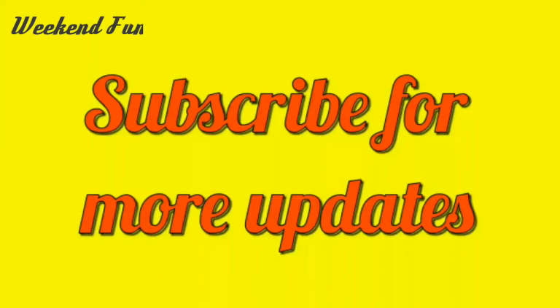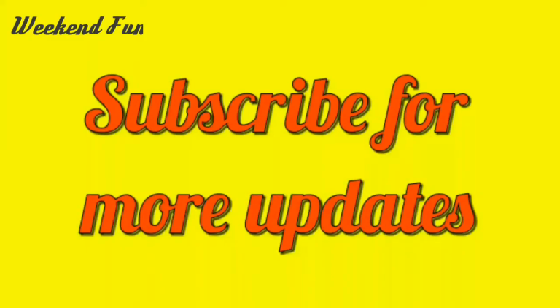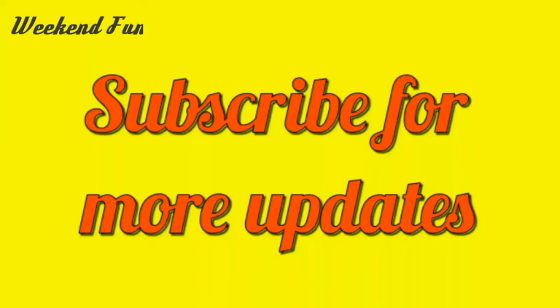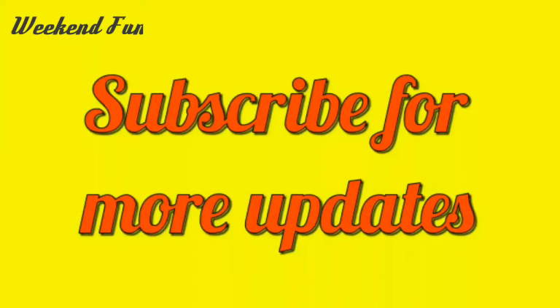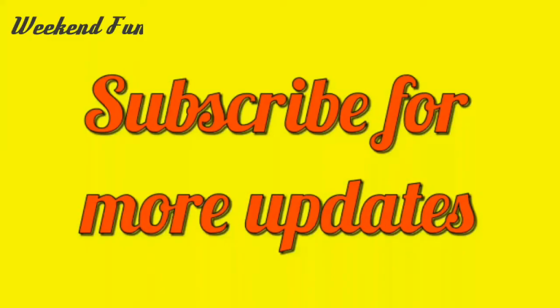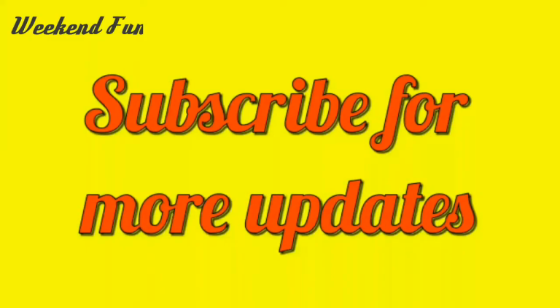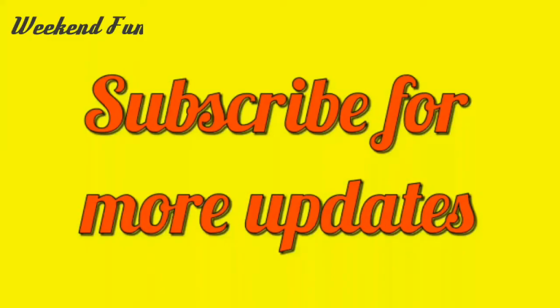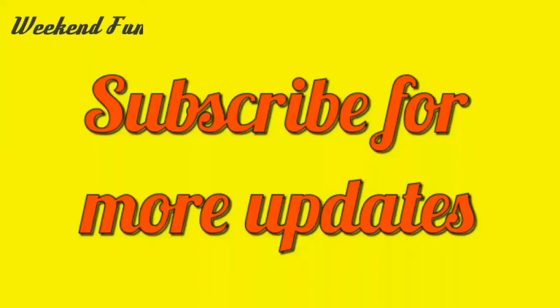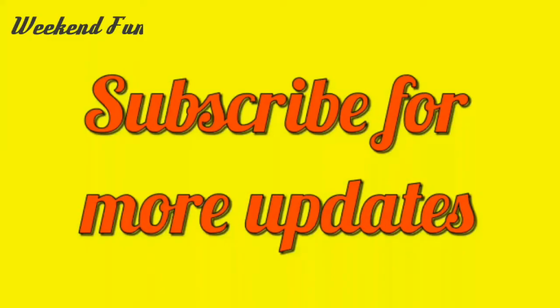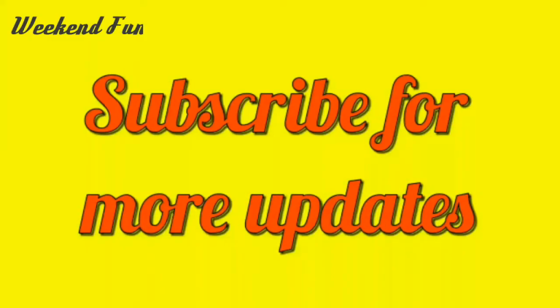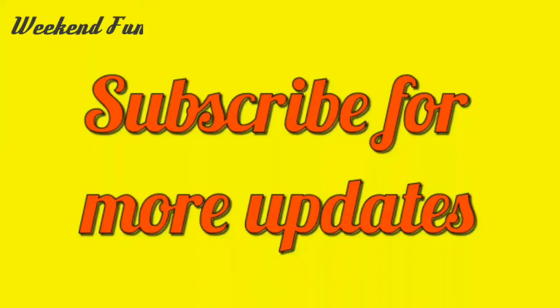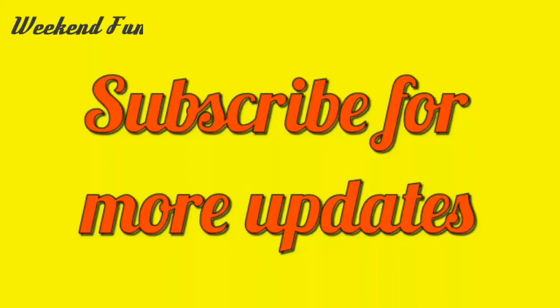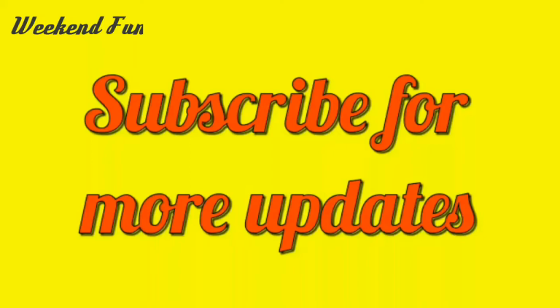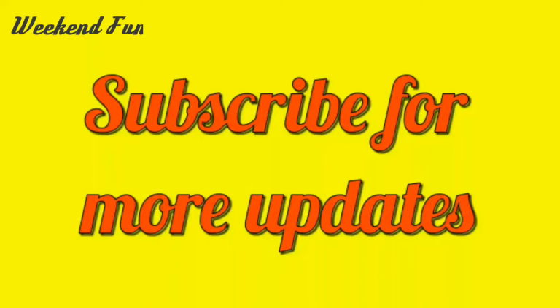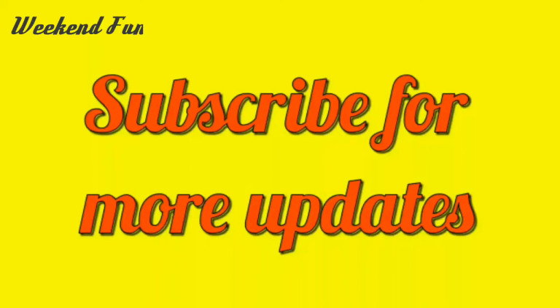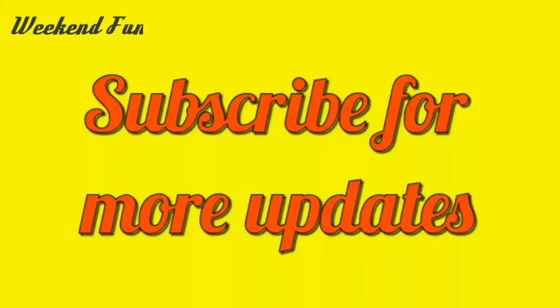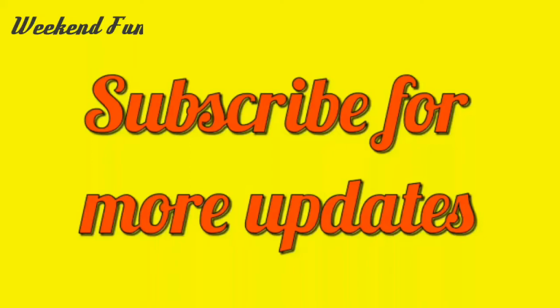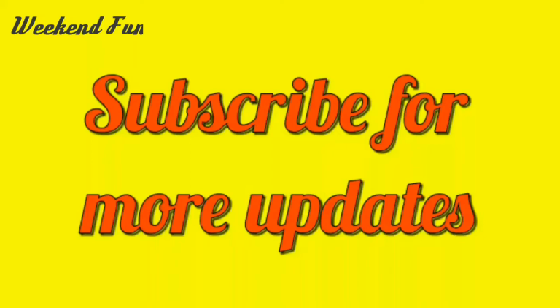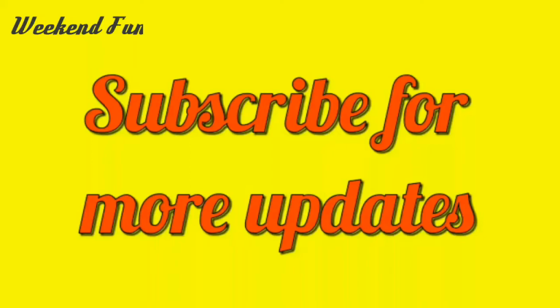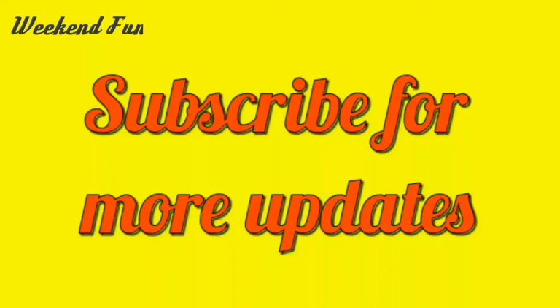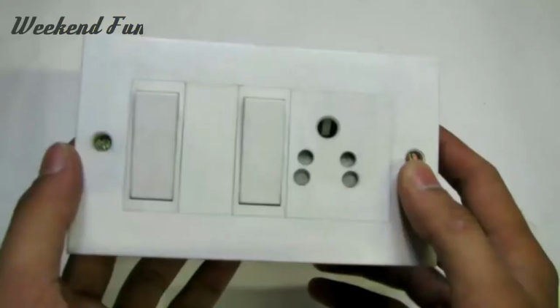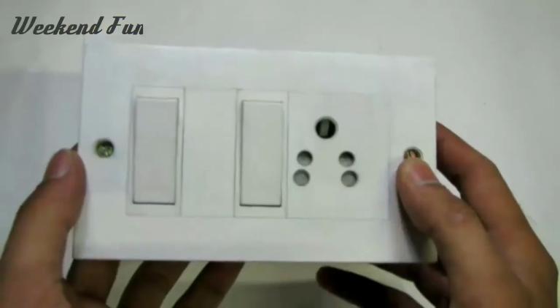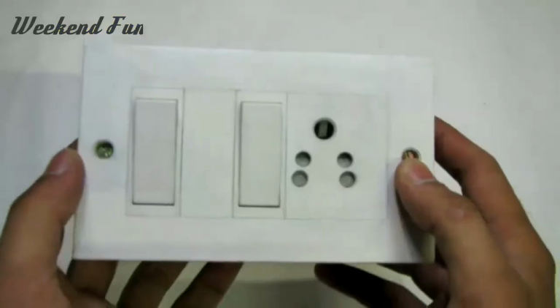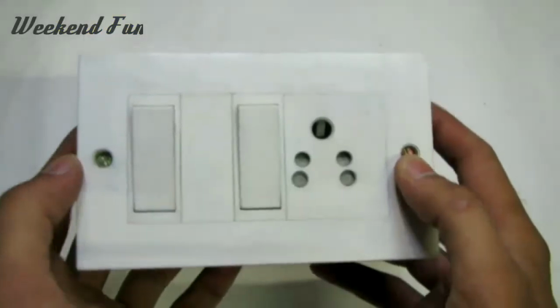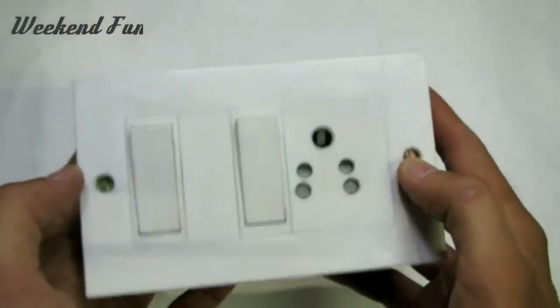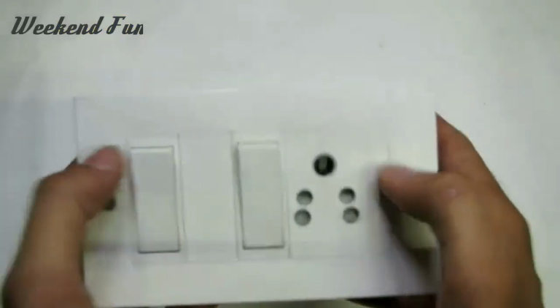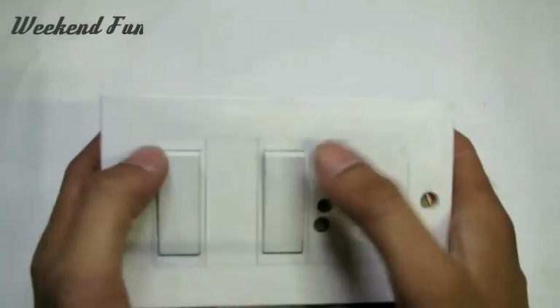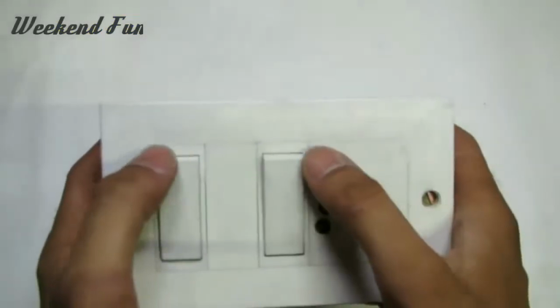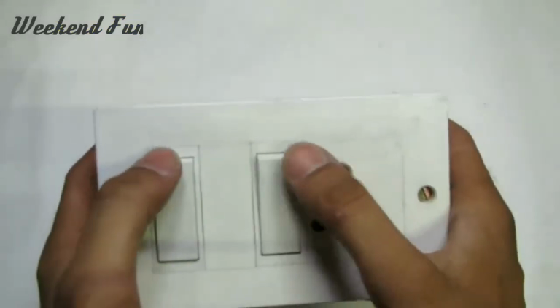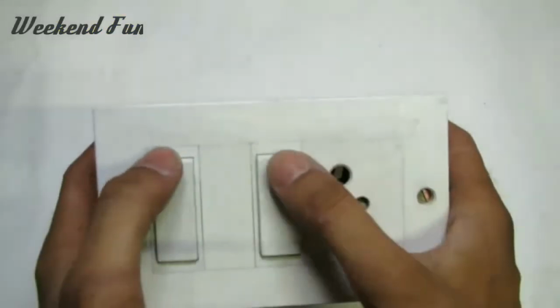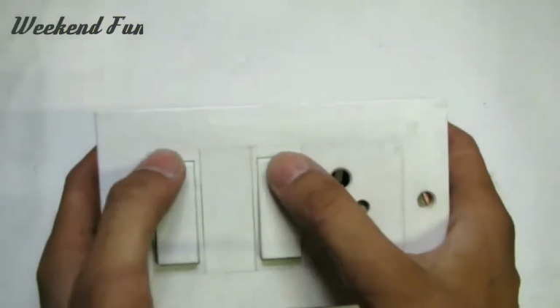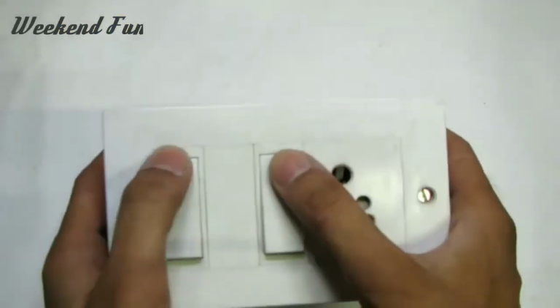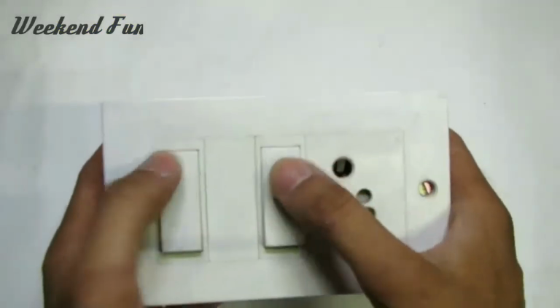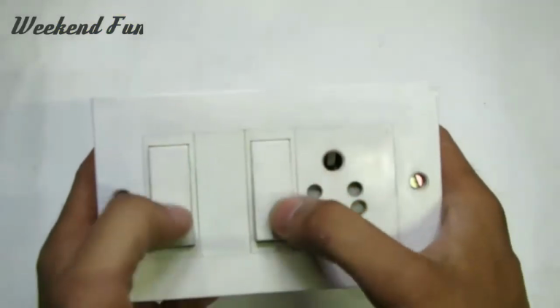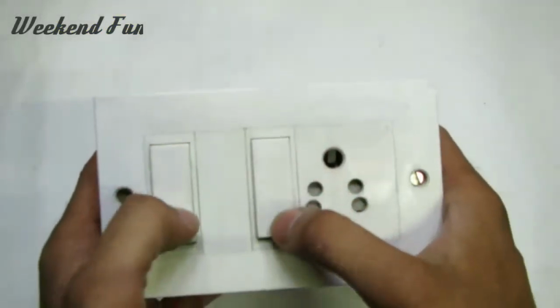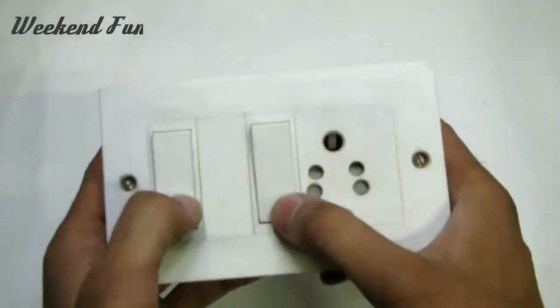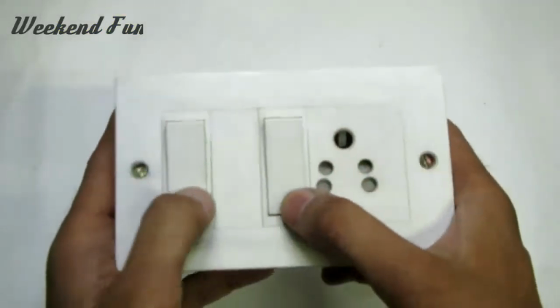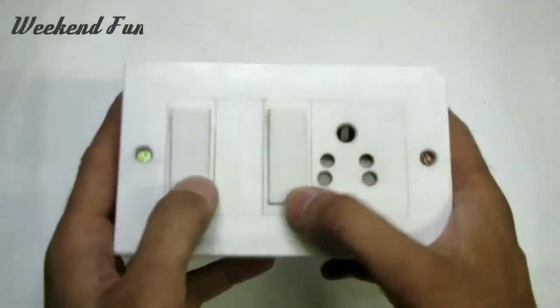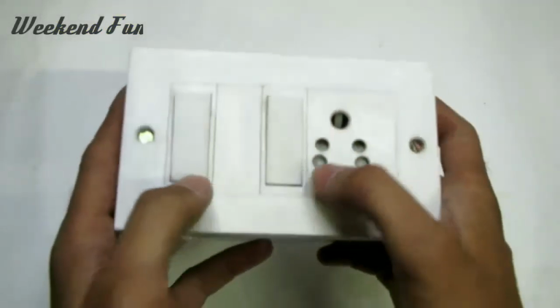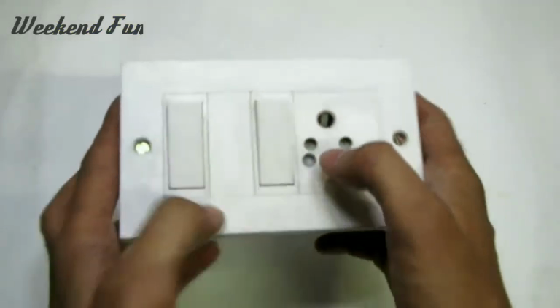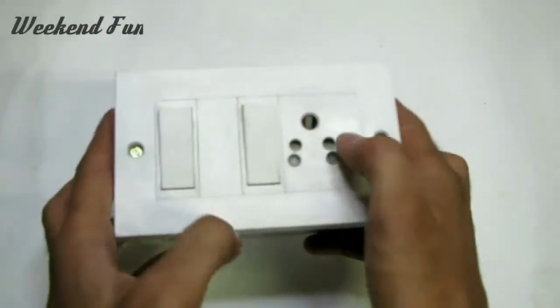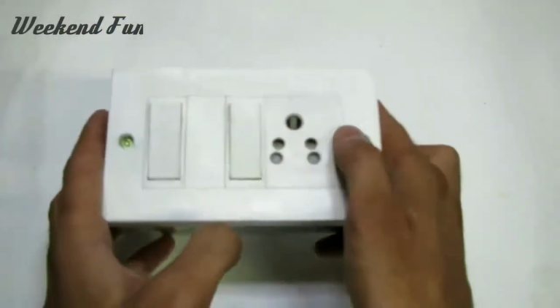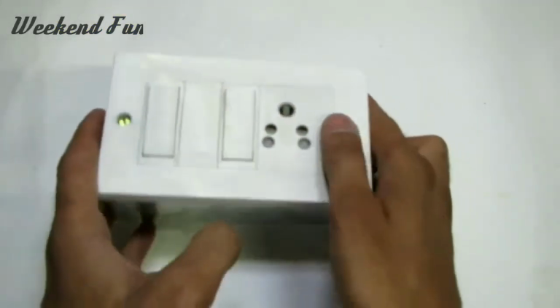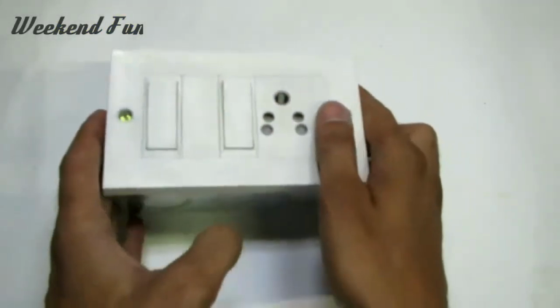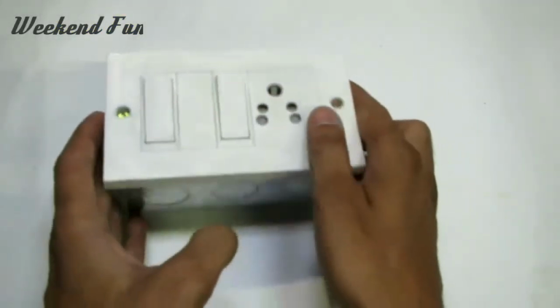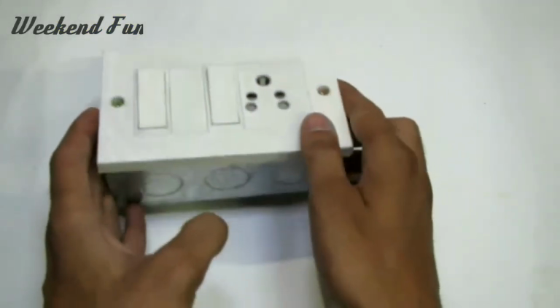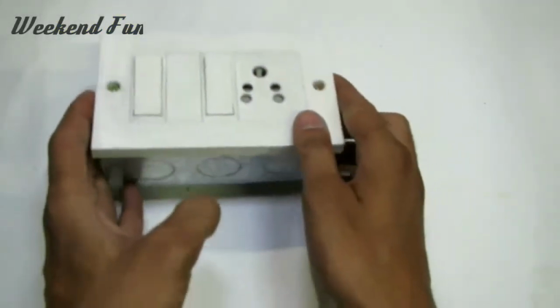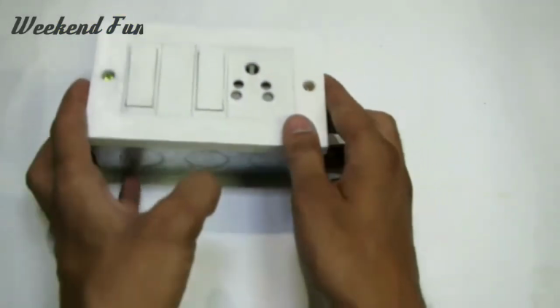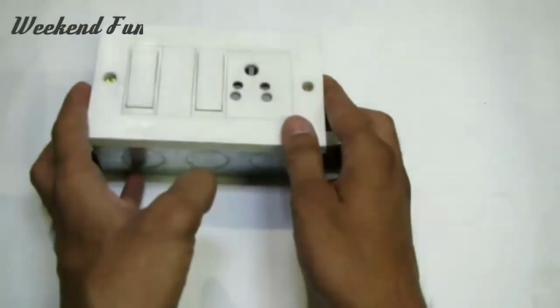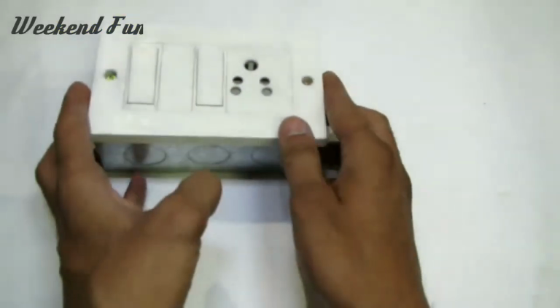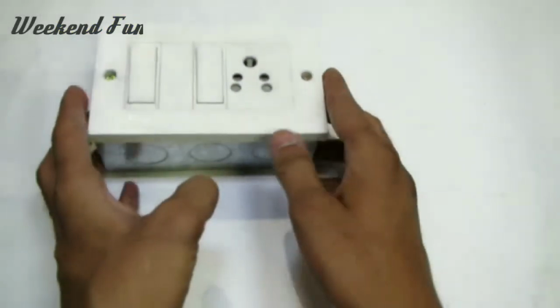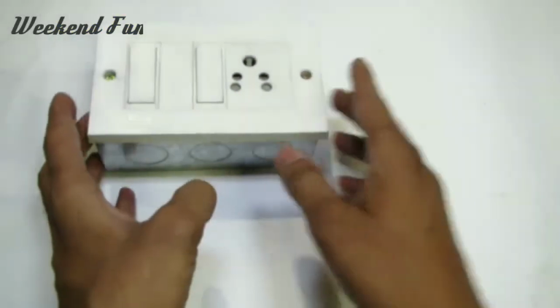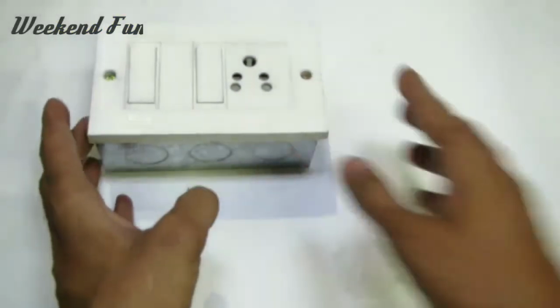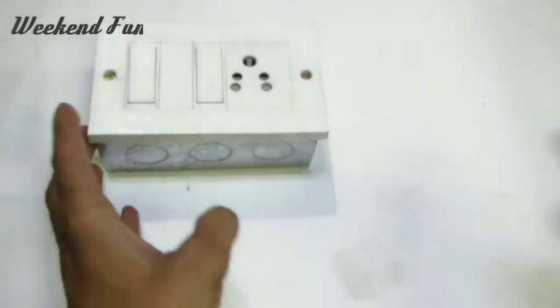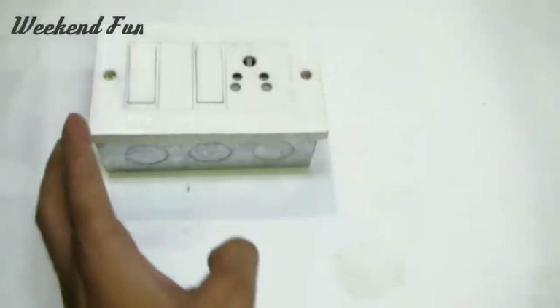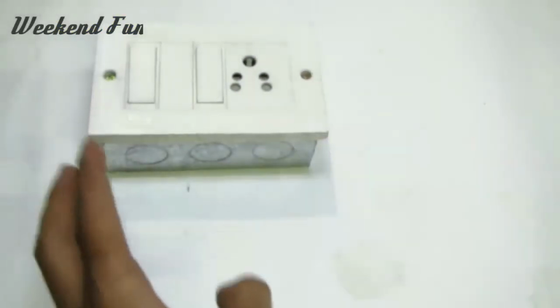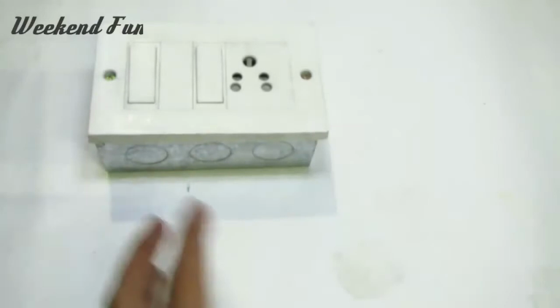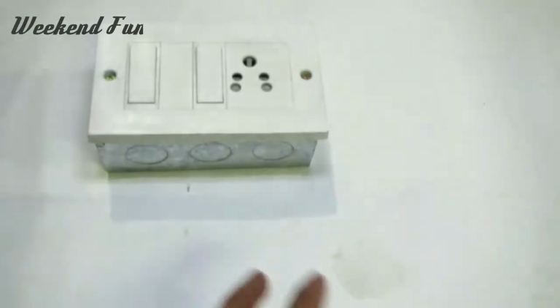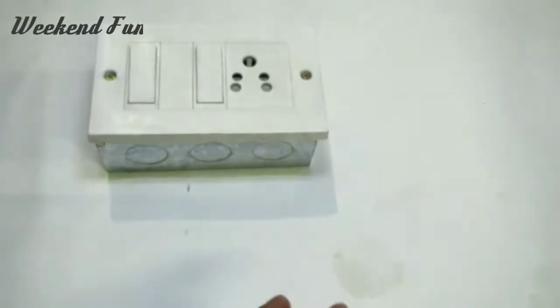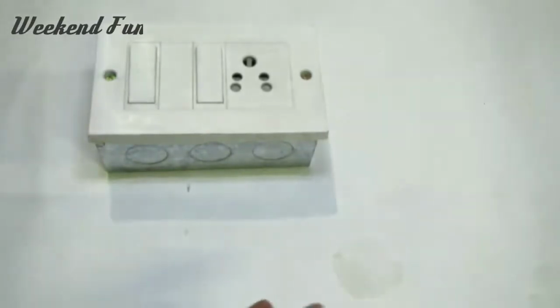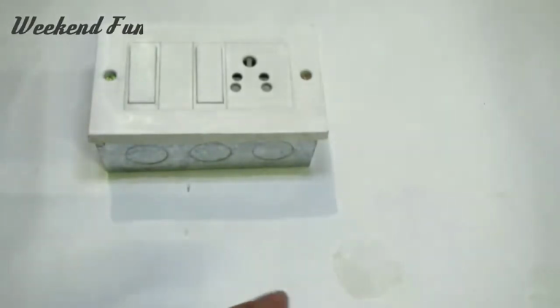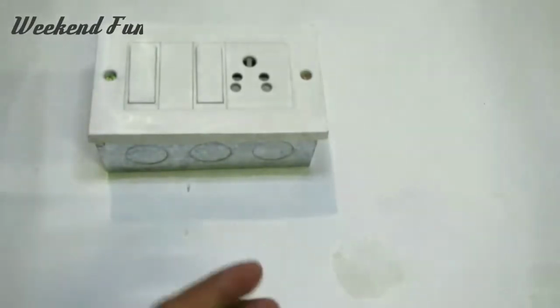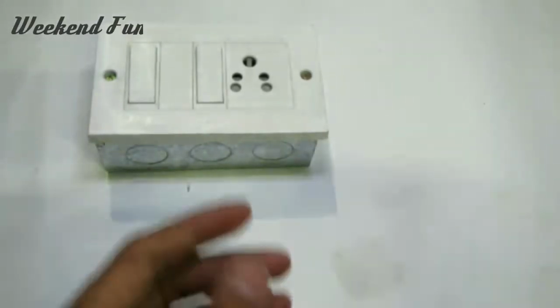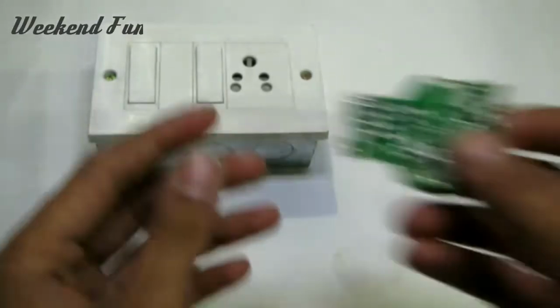Subscribe to our channel Weekend Fun to get more updates. You need a normal electric board and an unused mobile charger.